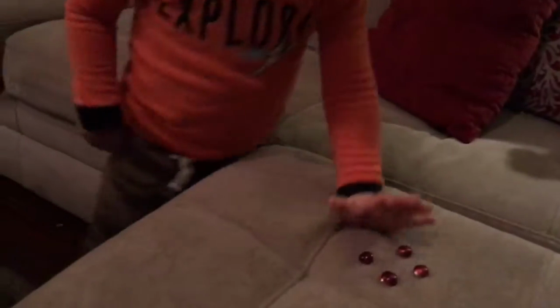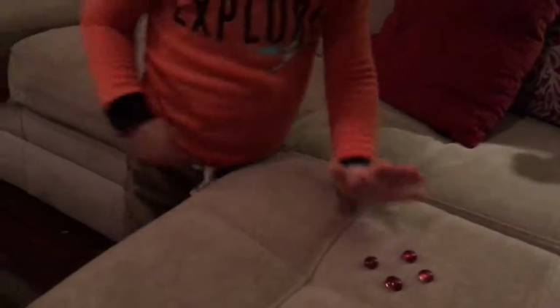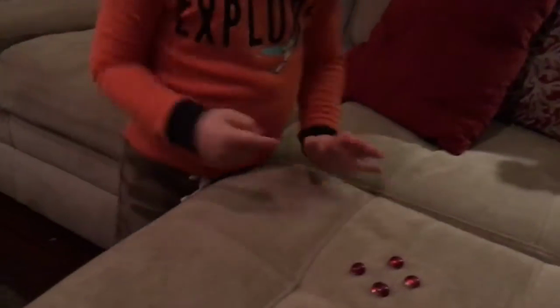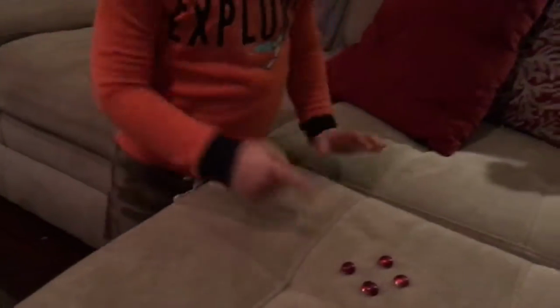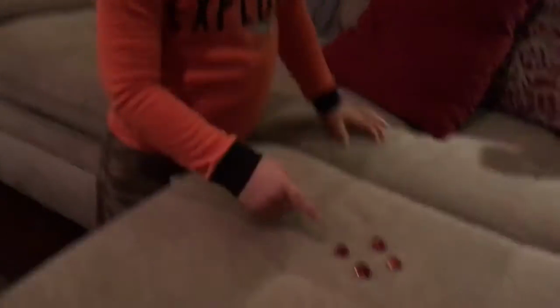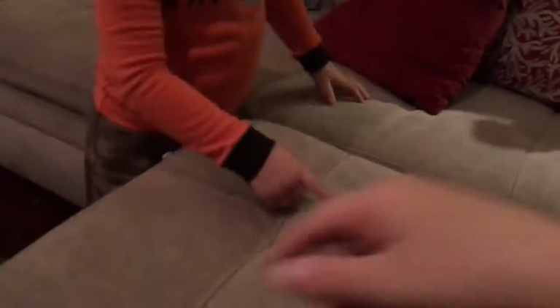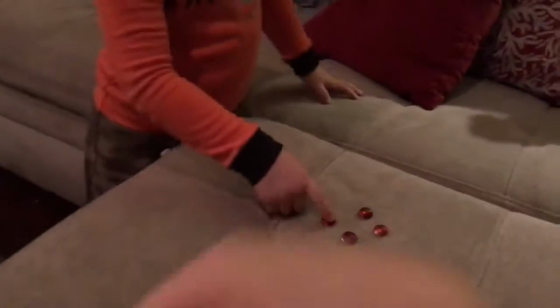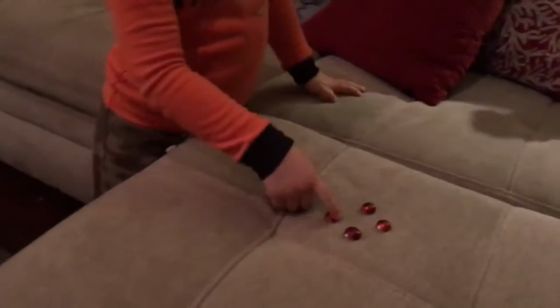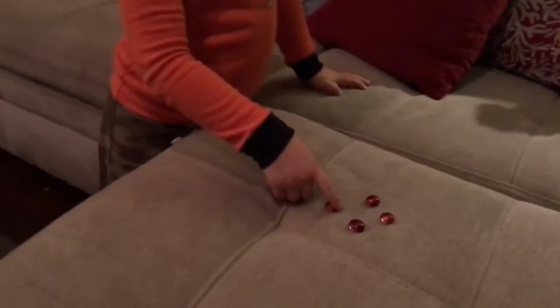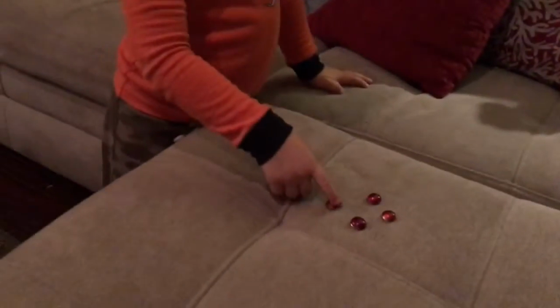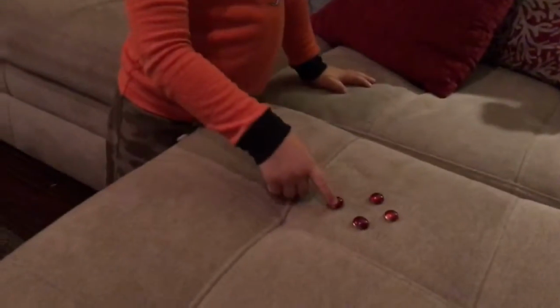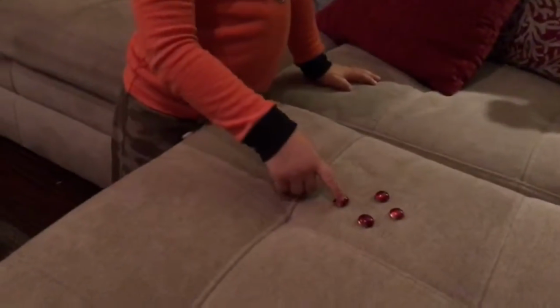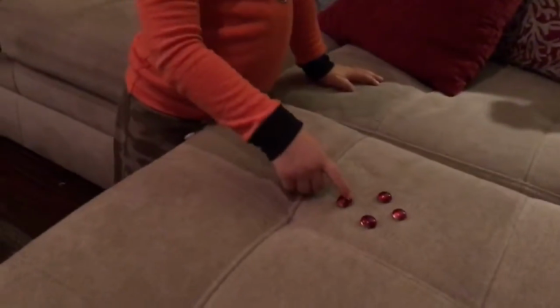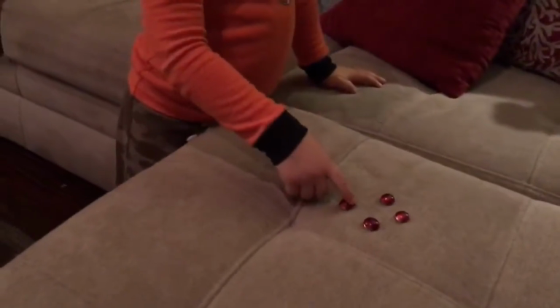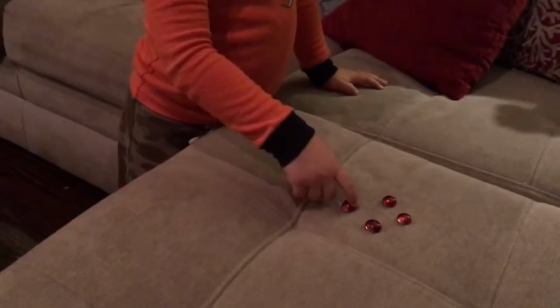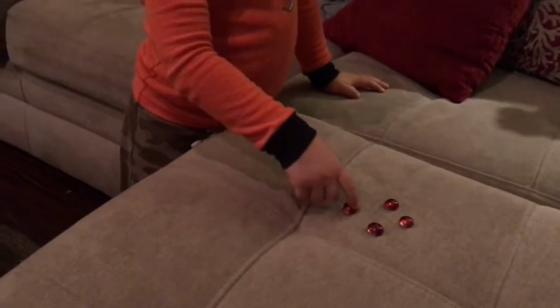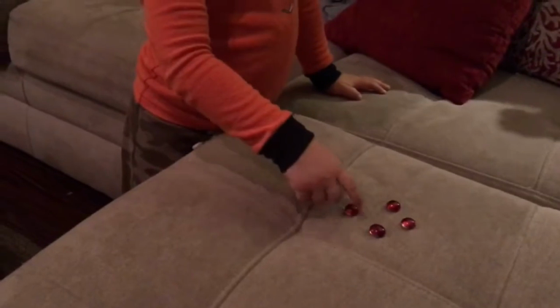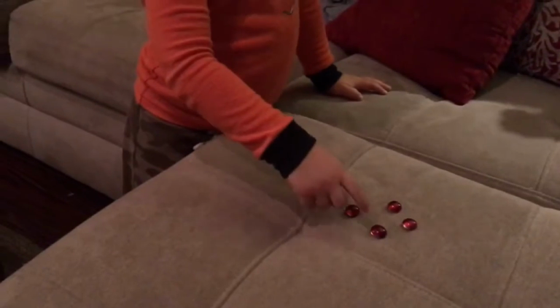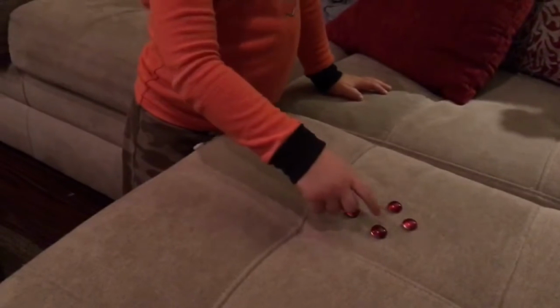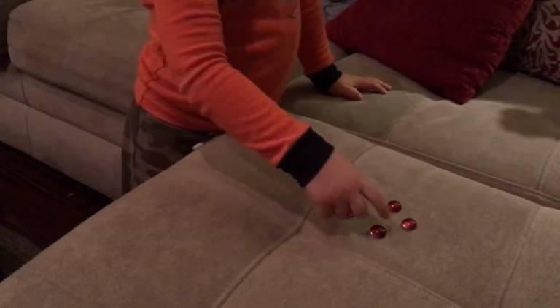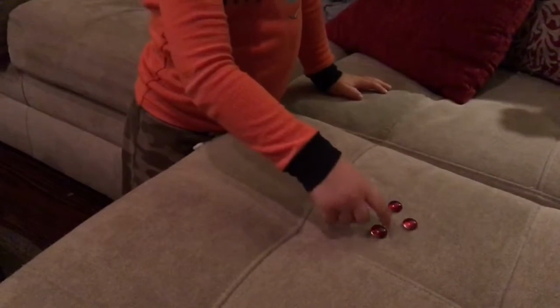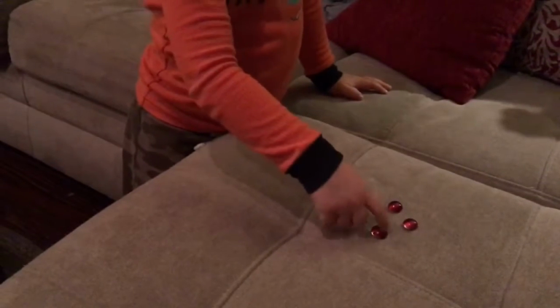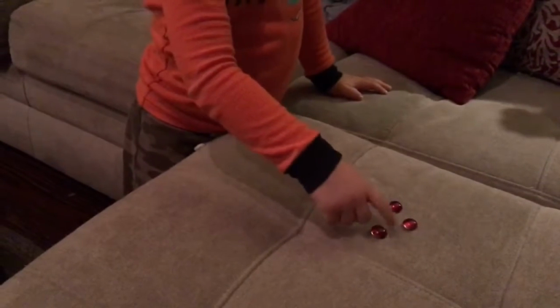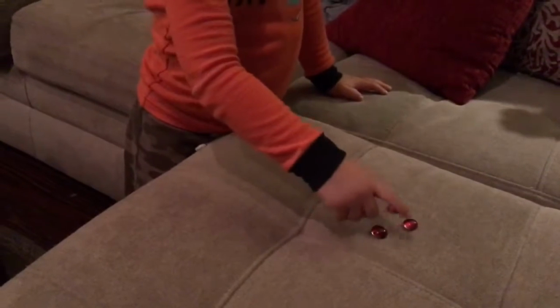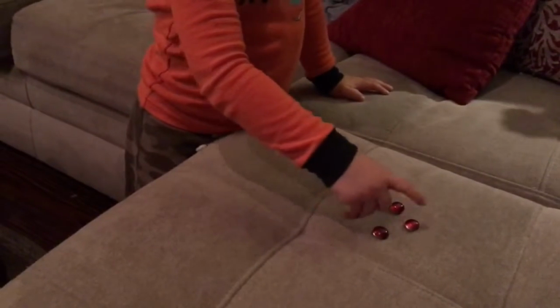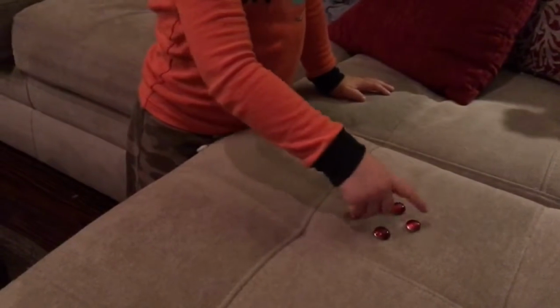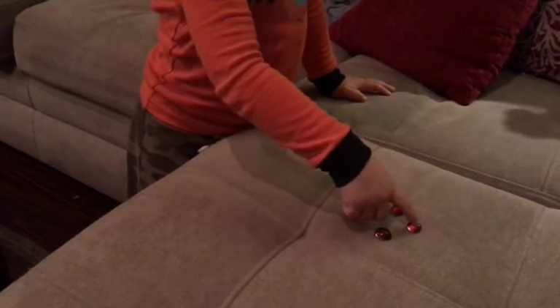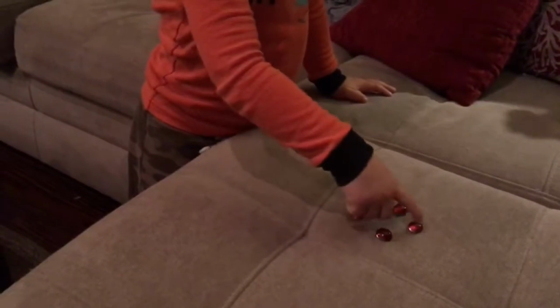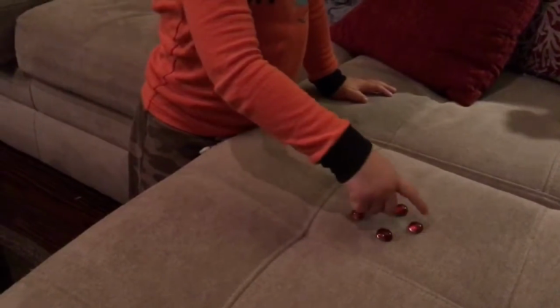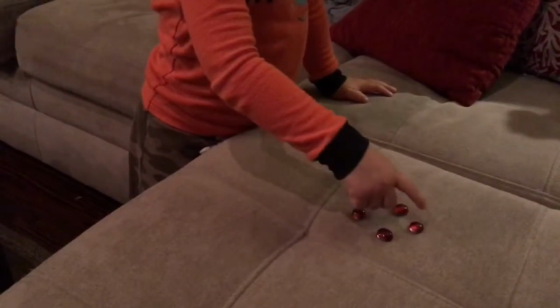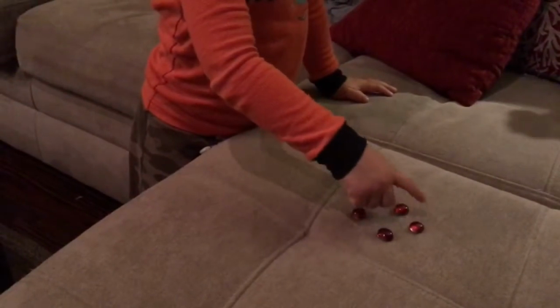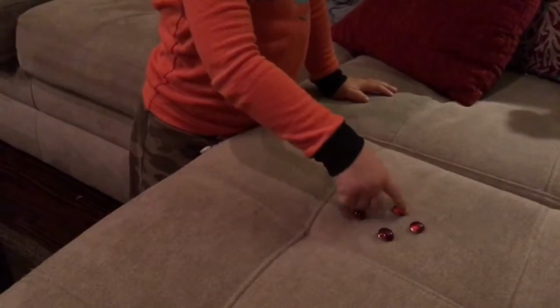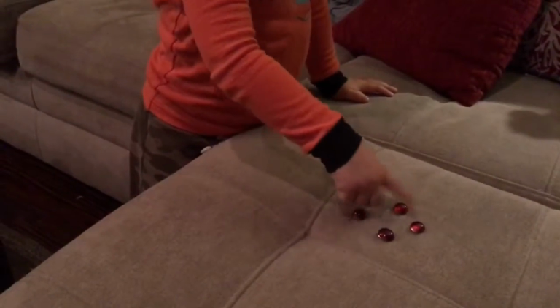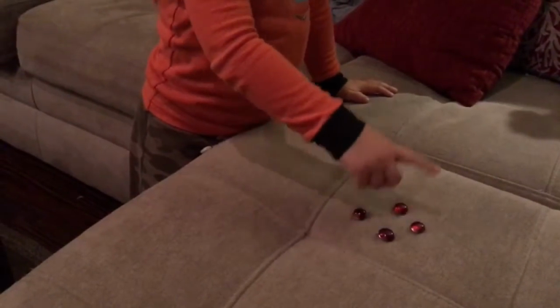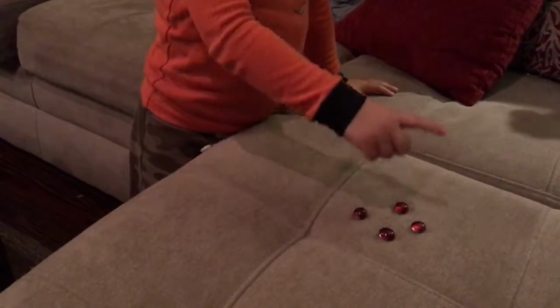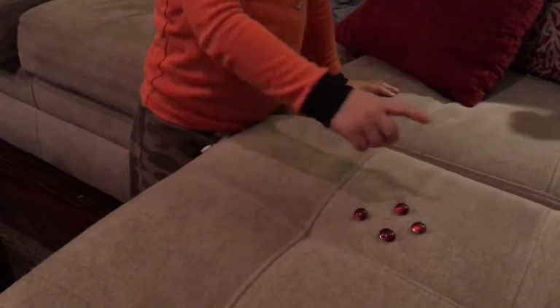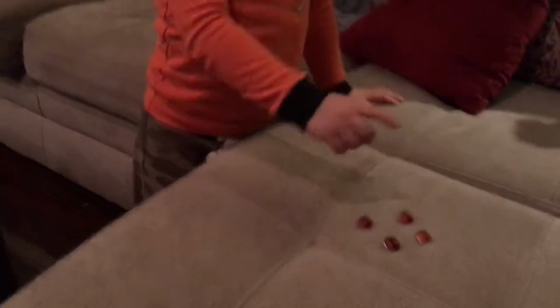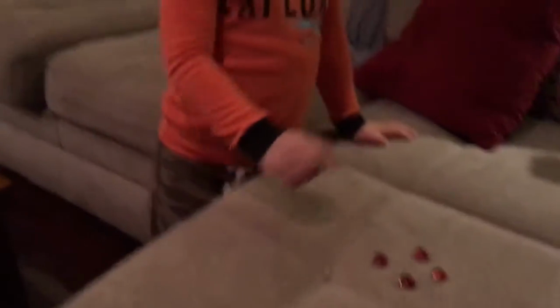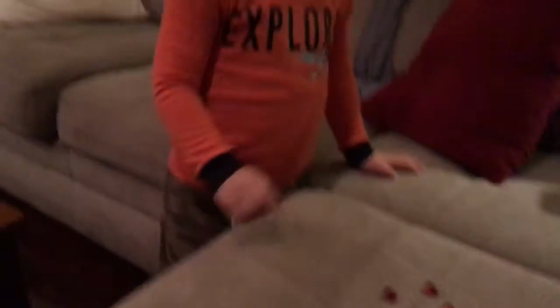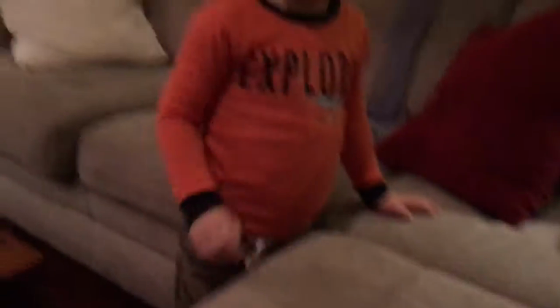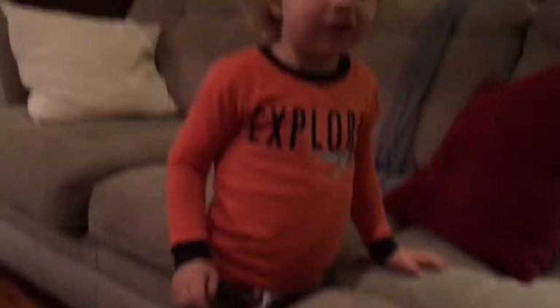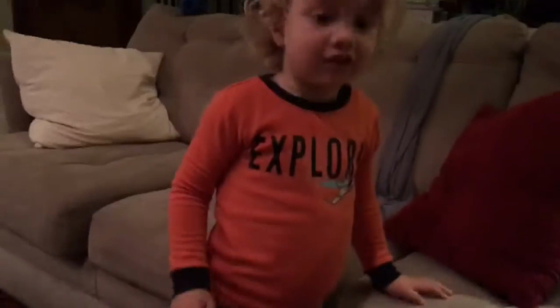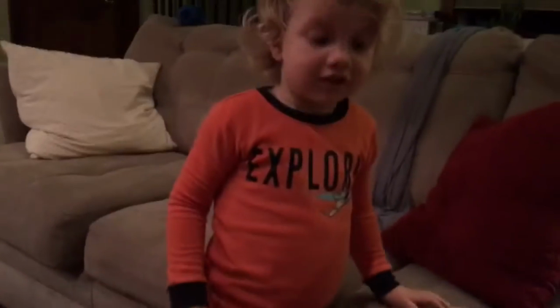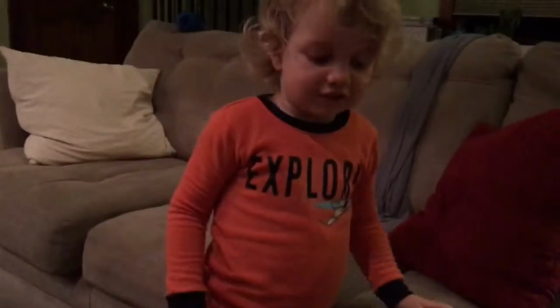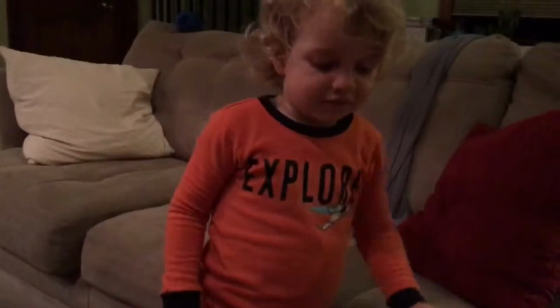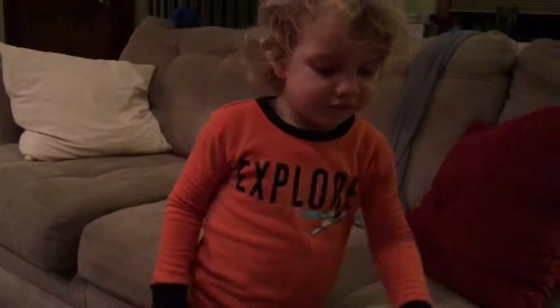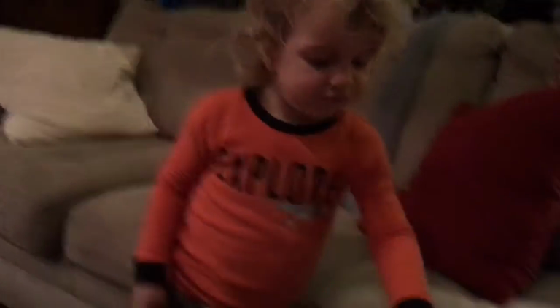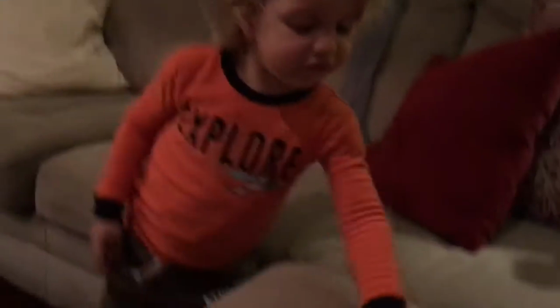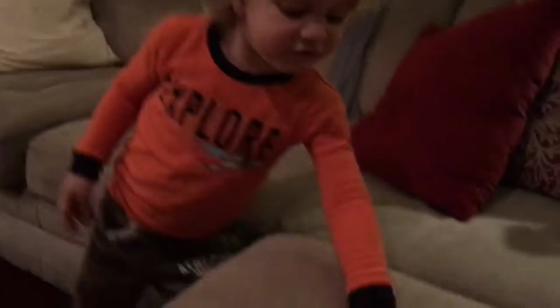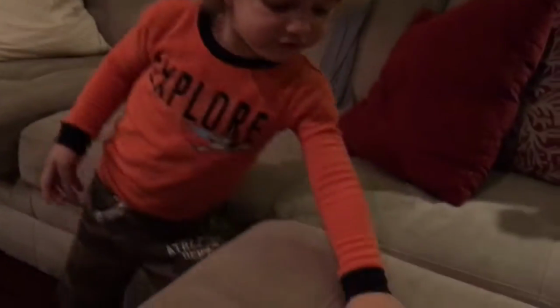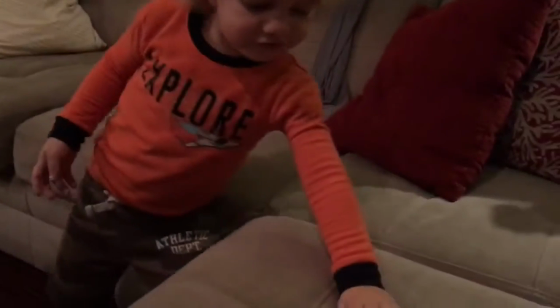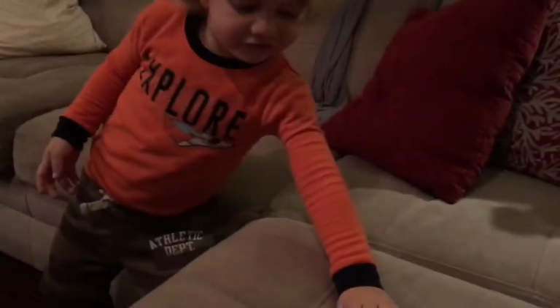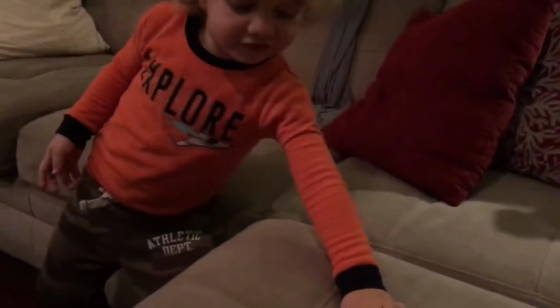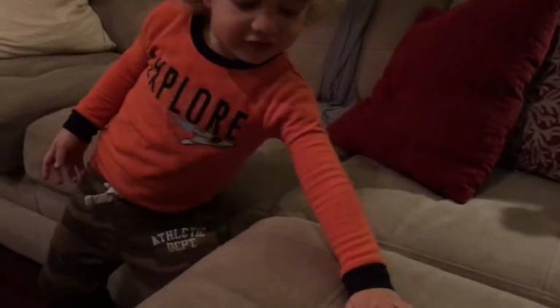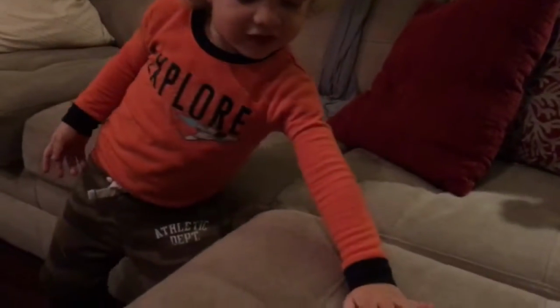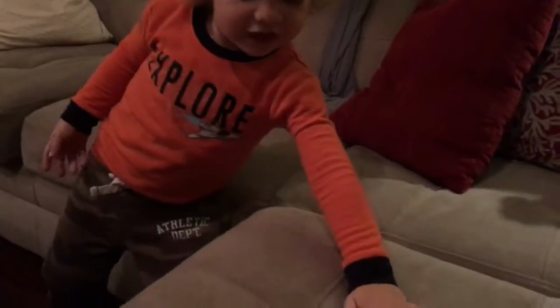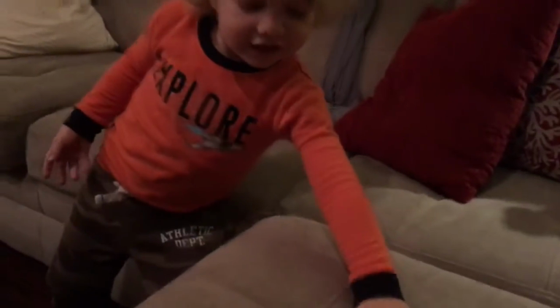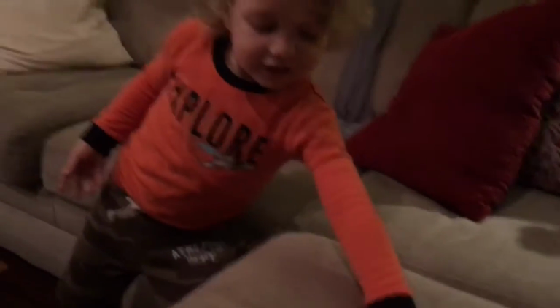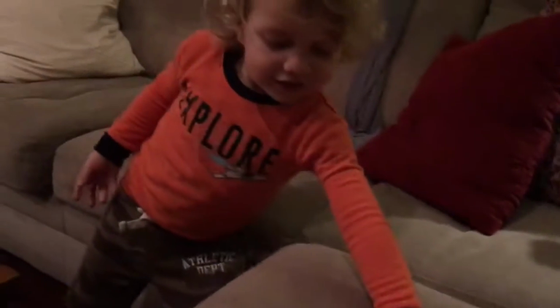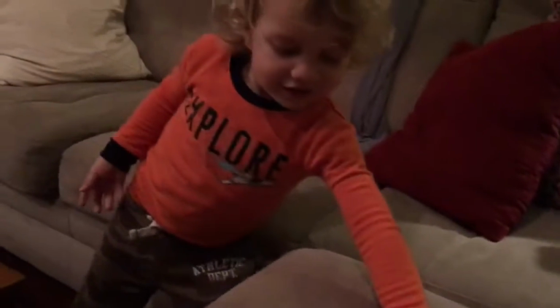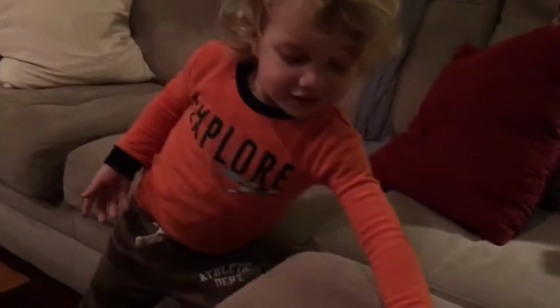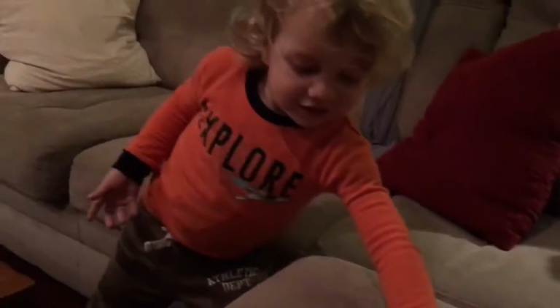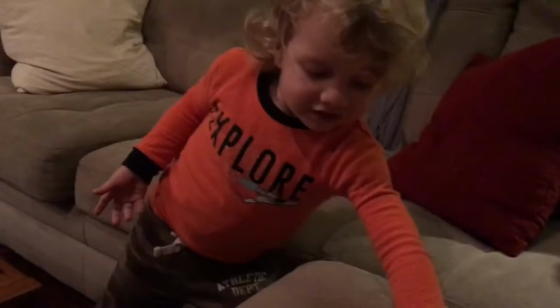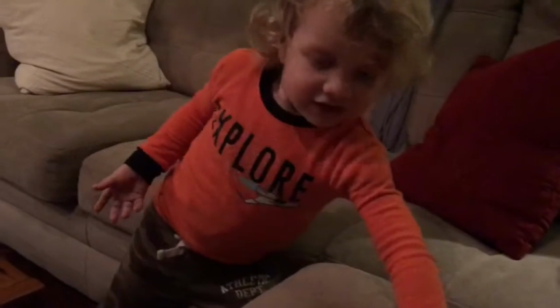How many reds? One, two, three, four. Yeah. All right, put those four in the red.